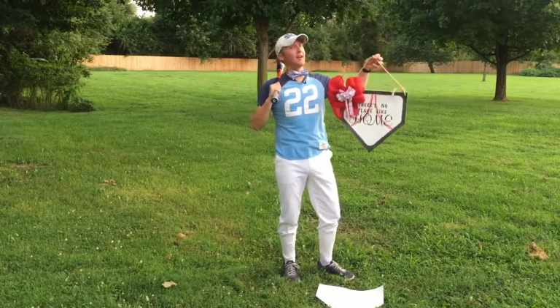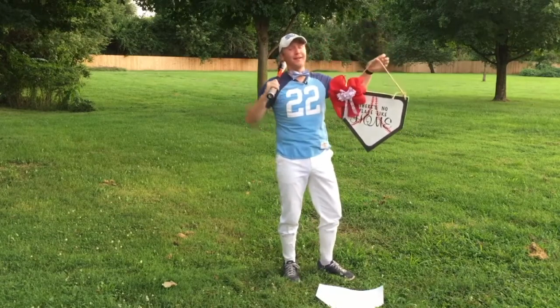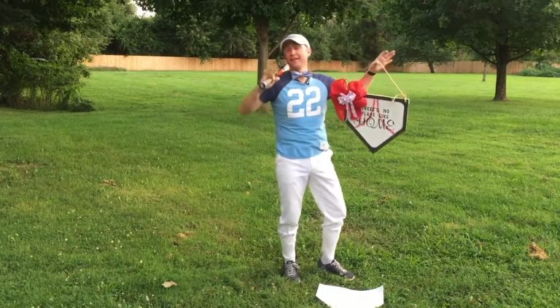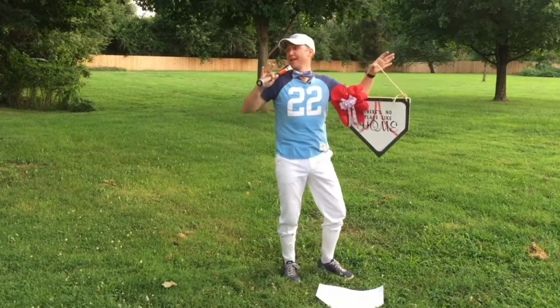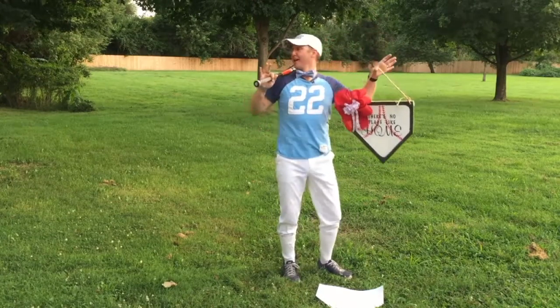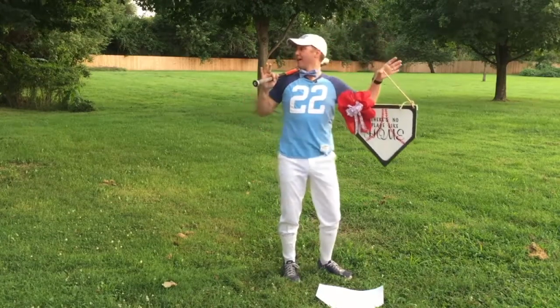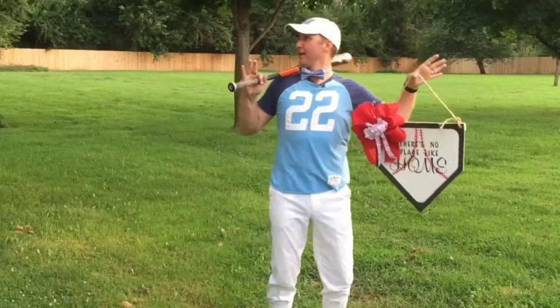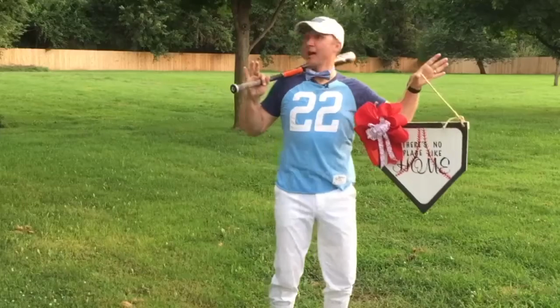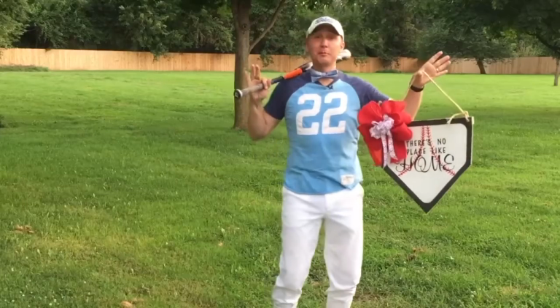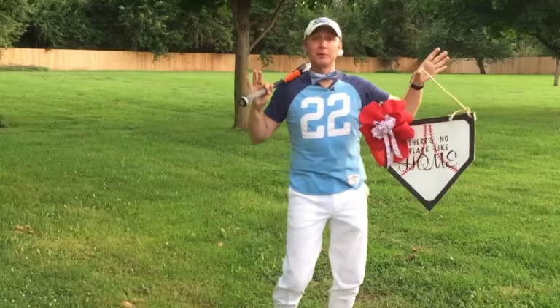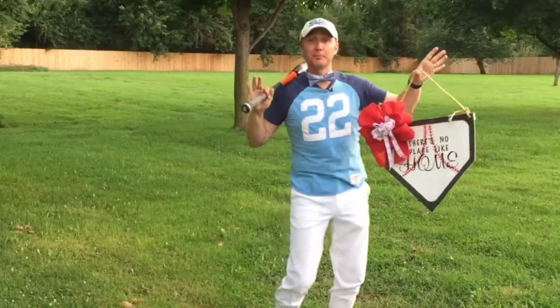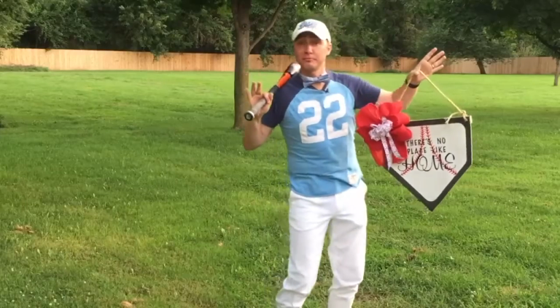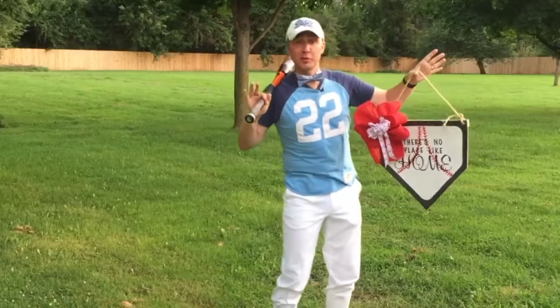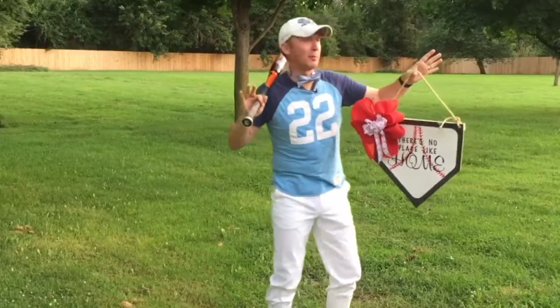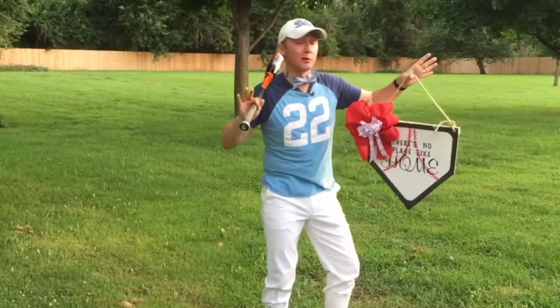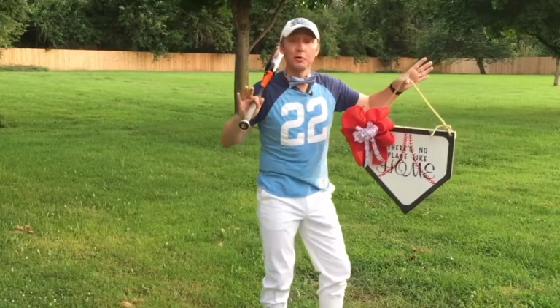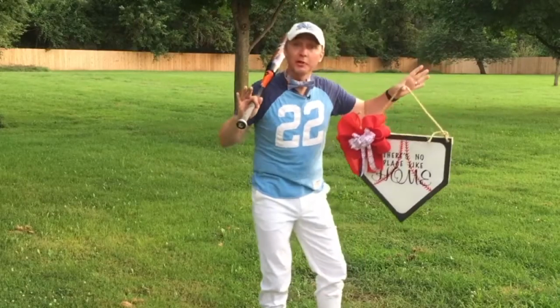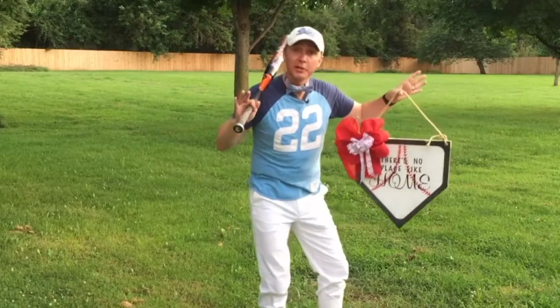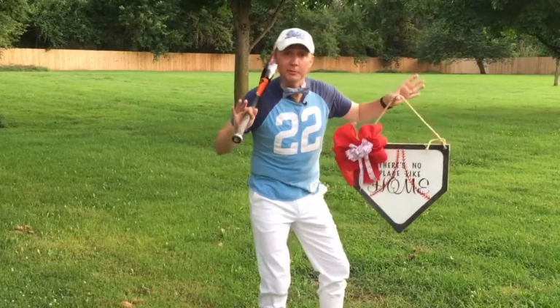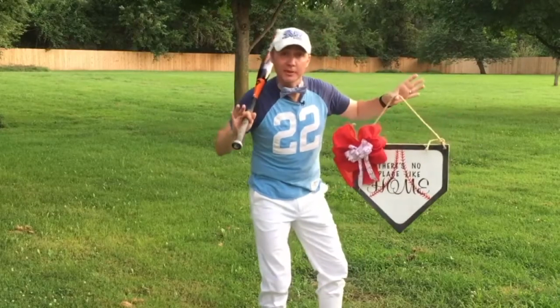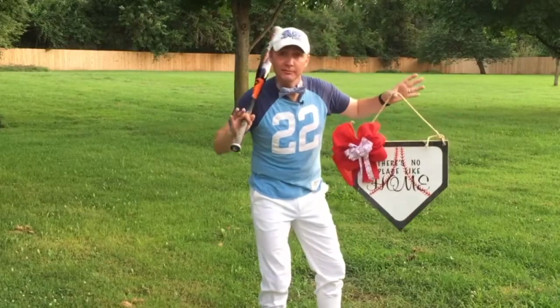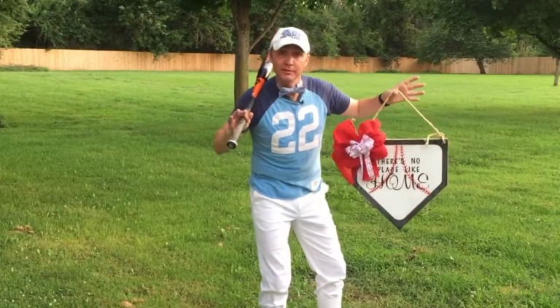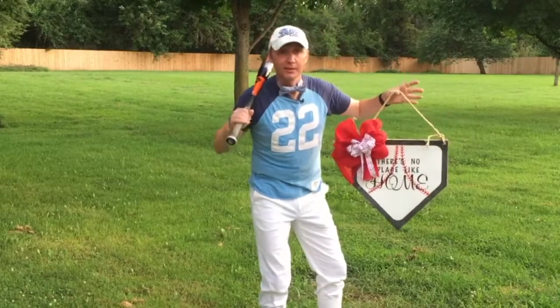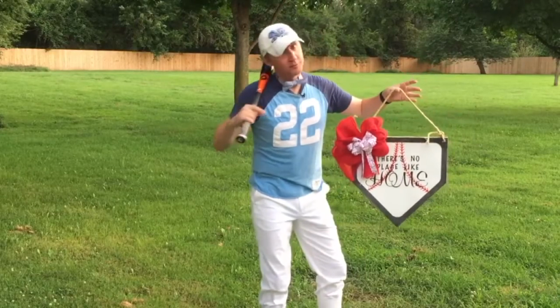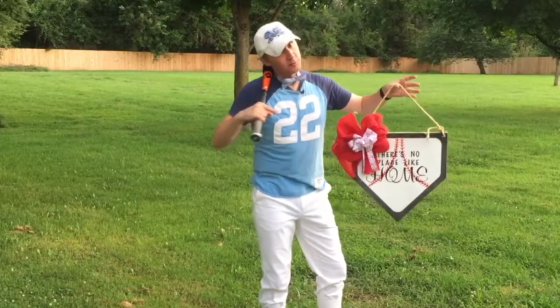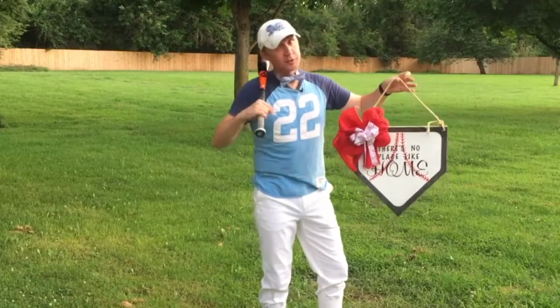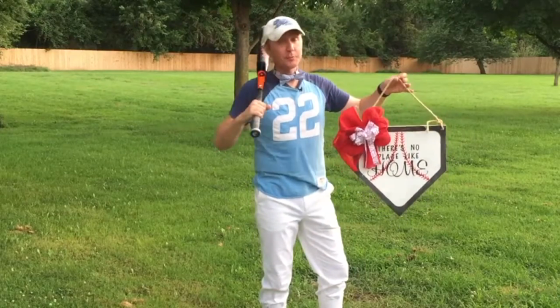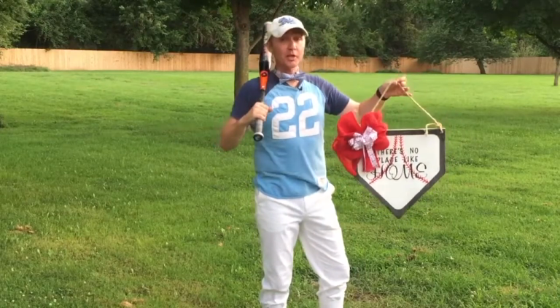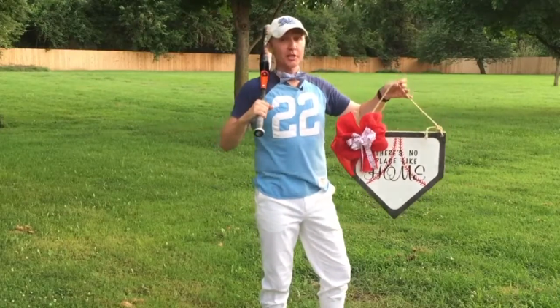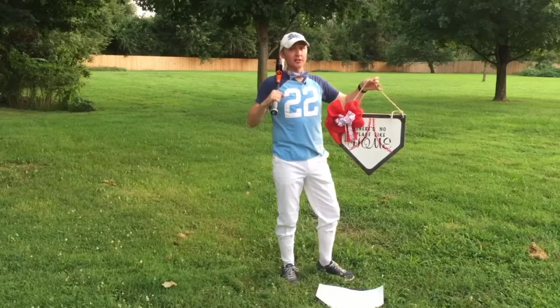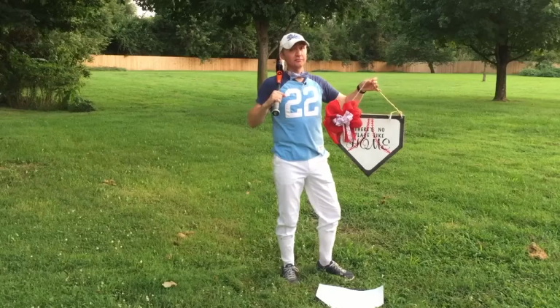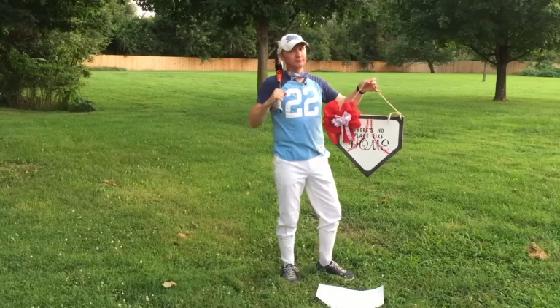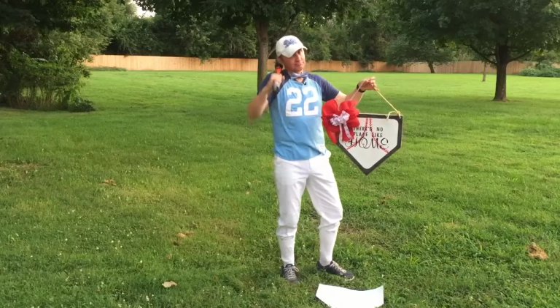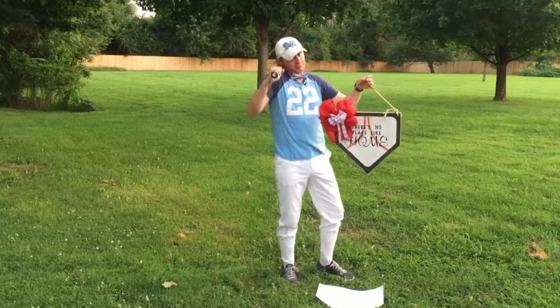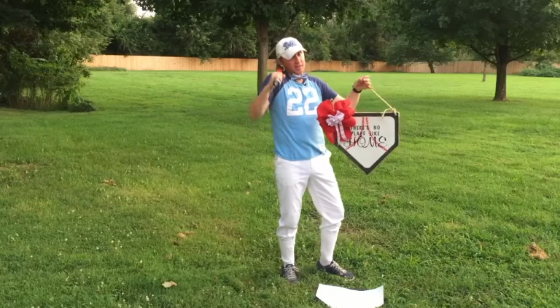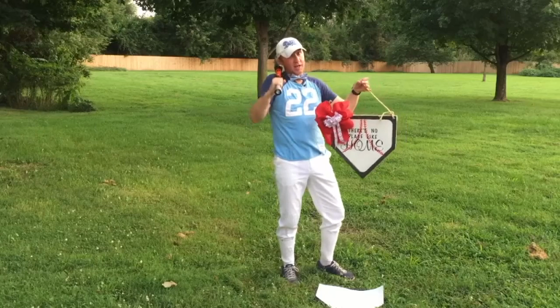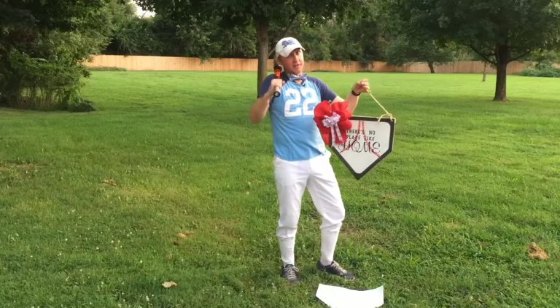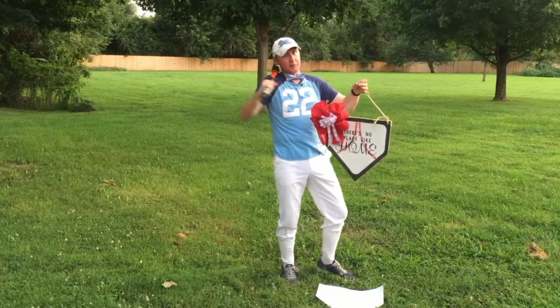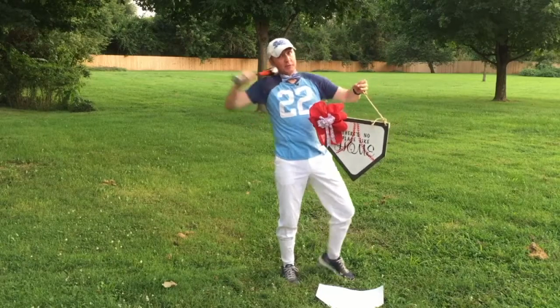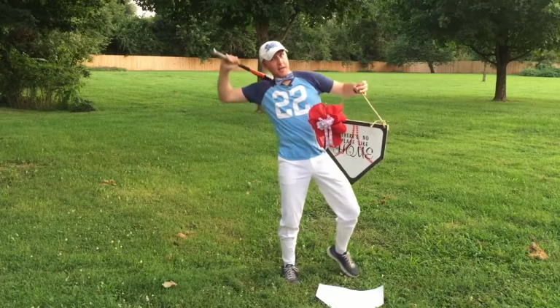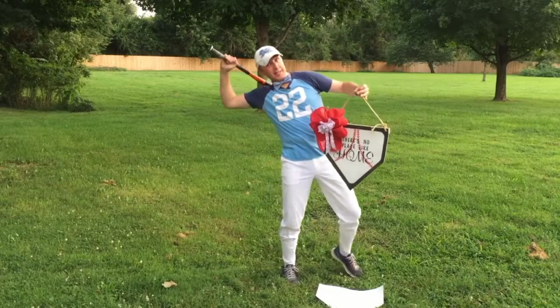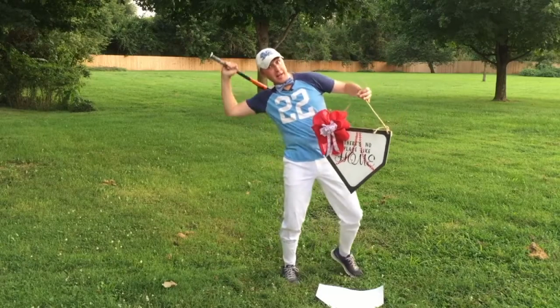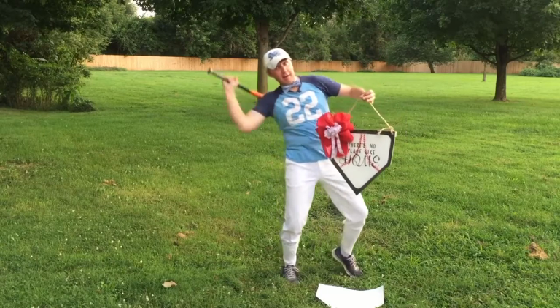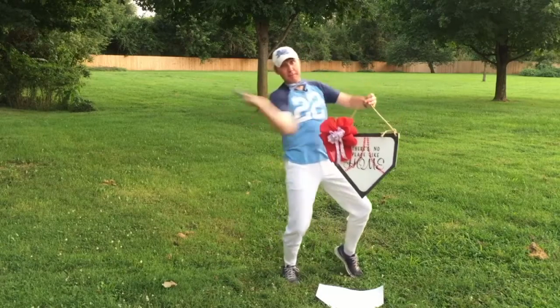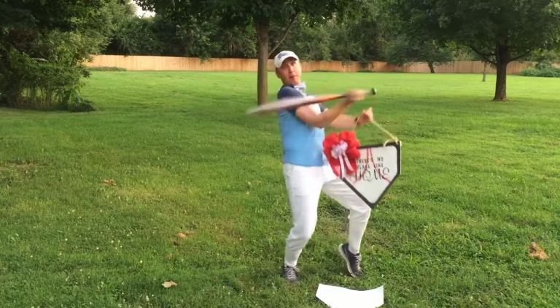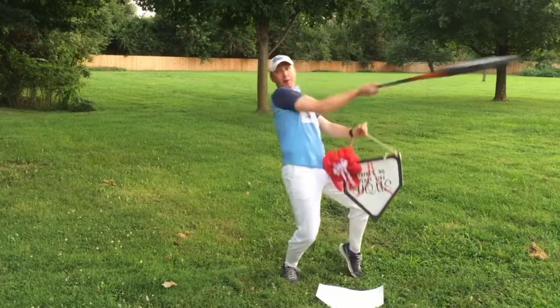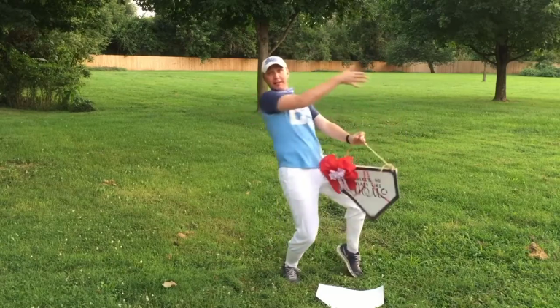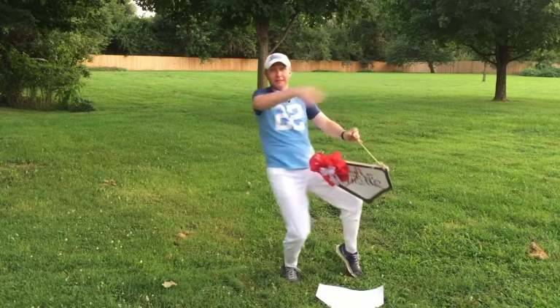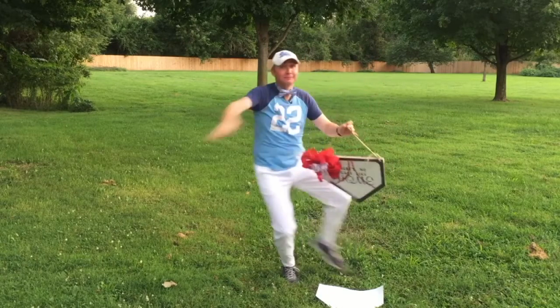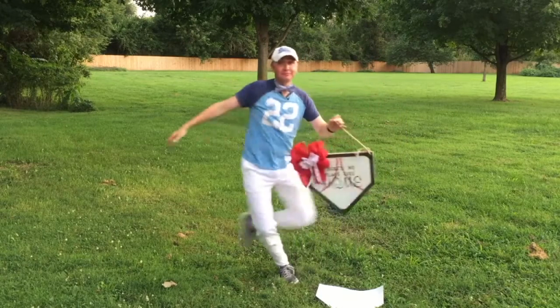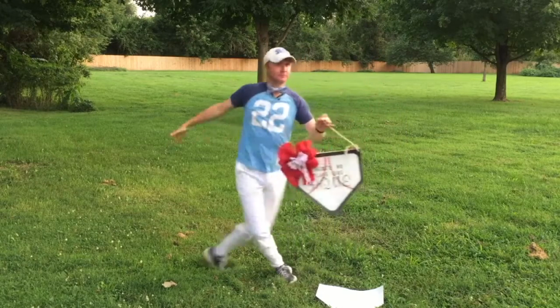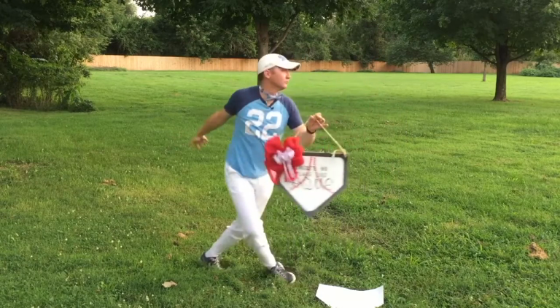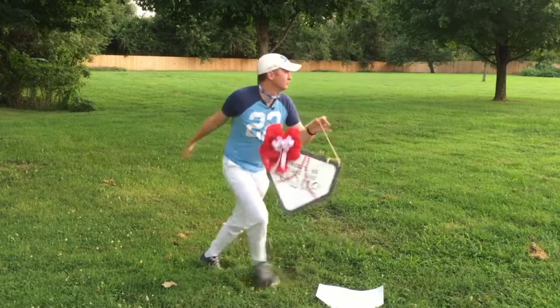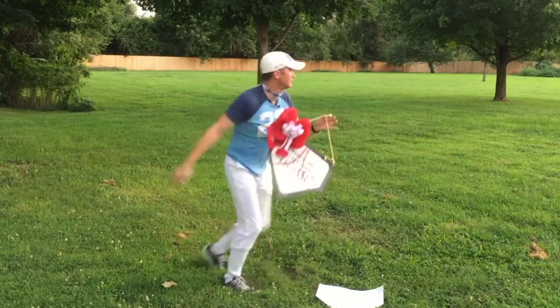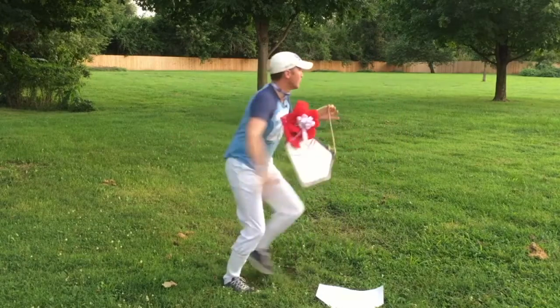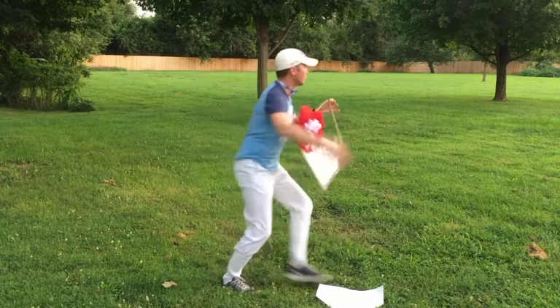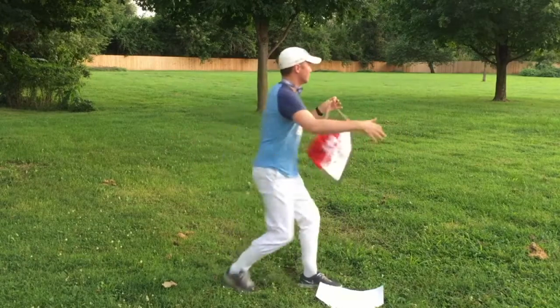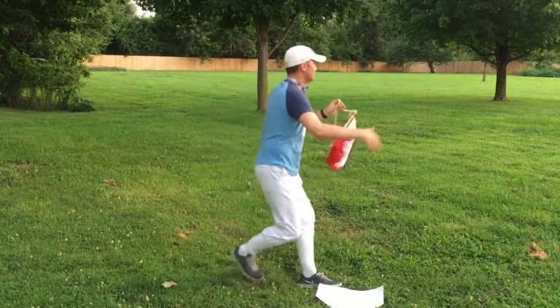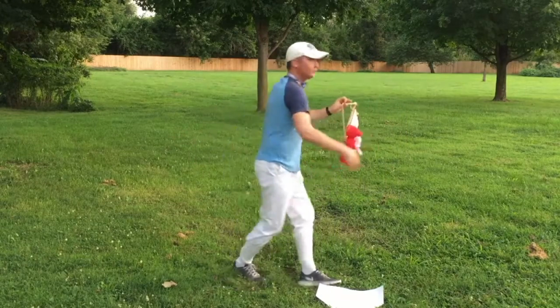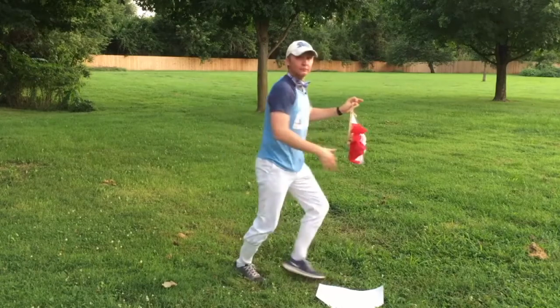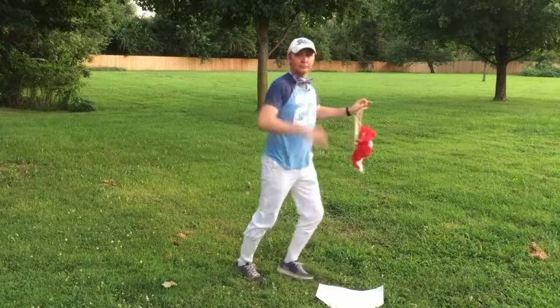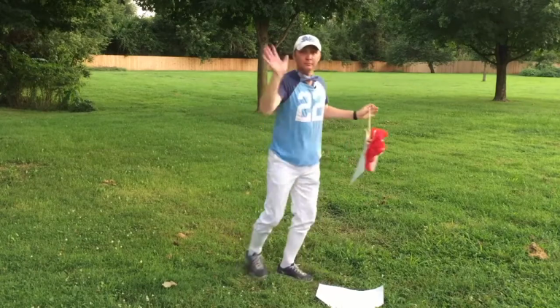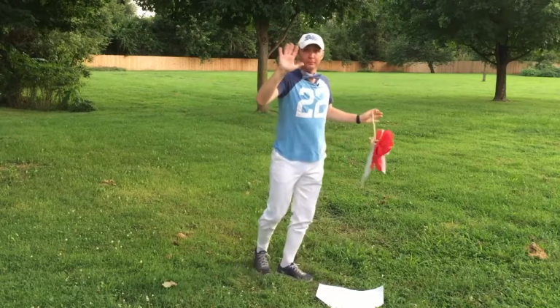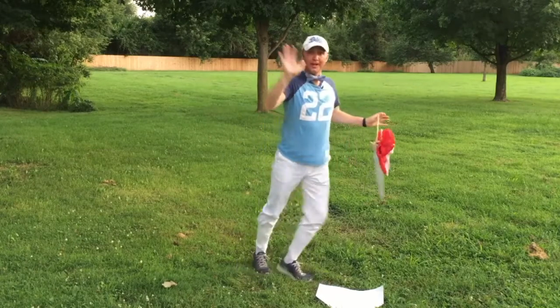Now, I don't mean to toot my own horn here, but this project — I think I really knocked it out of the park. Bye.